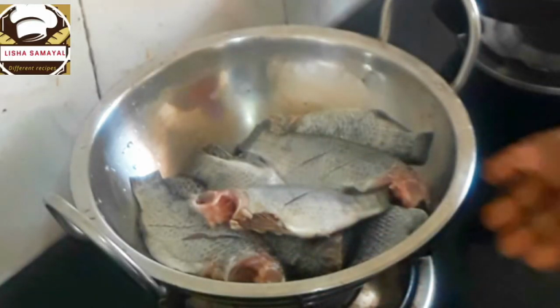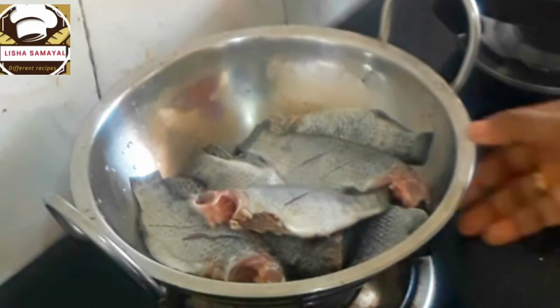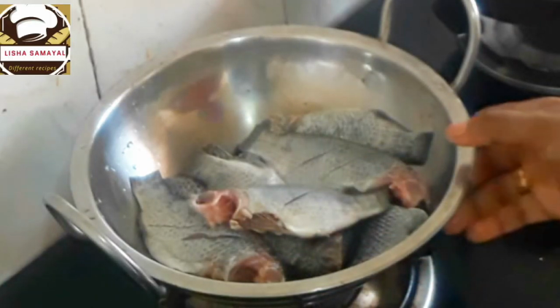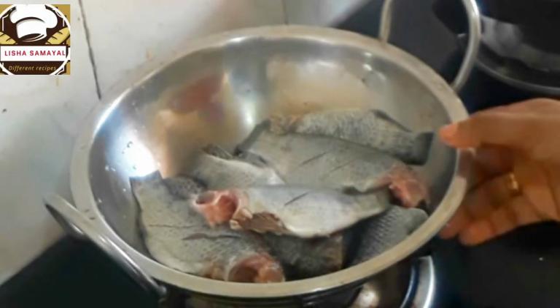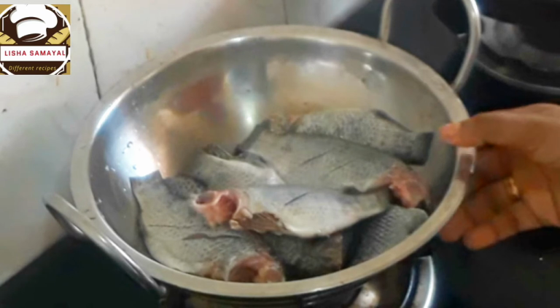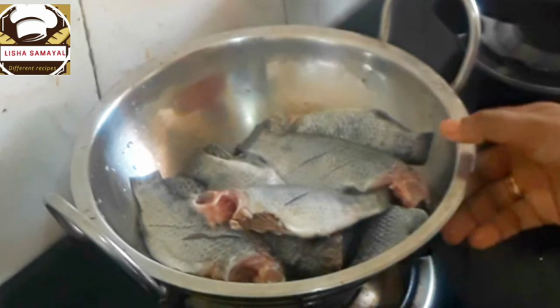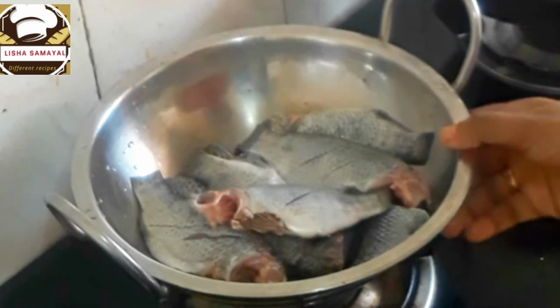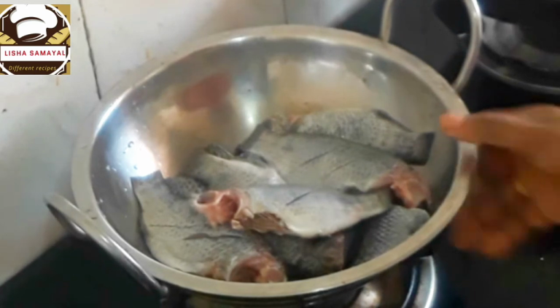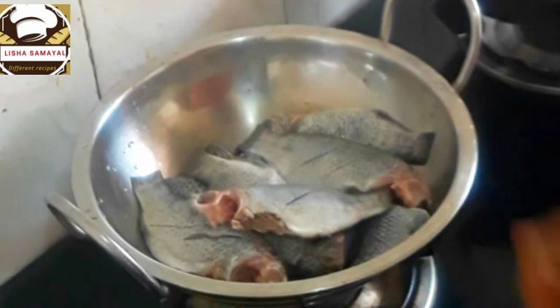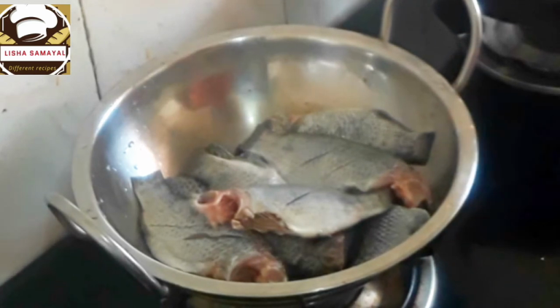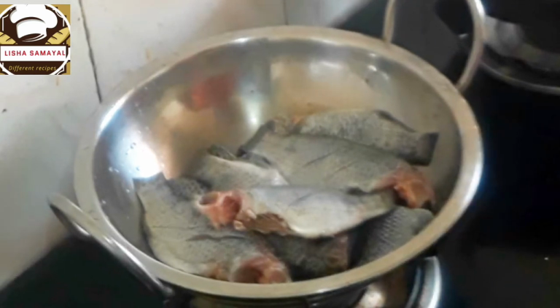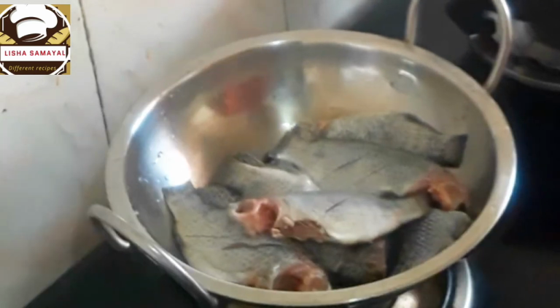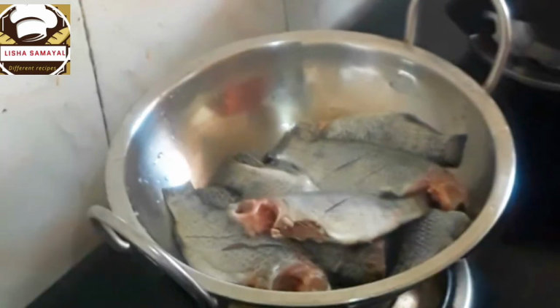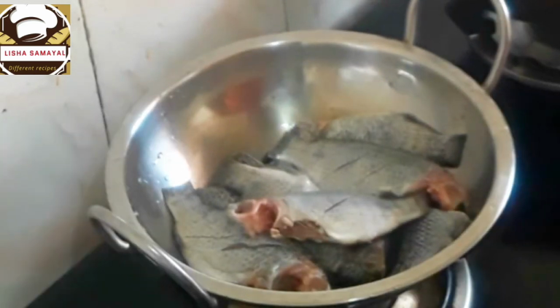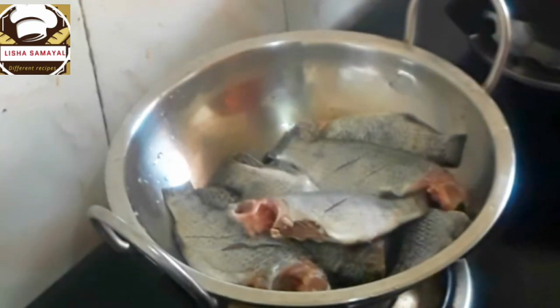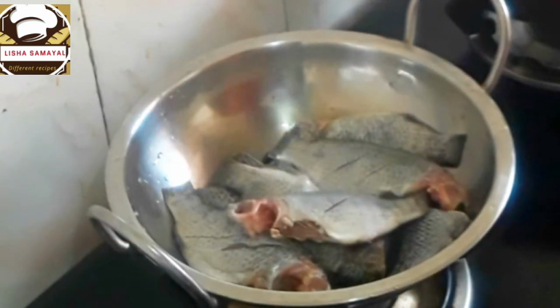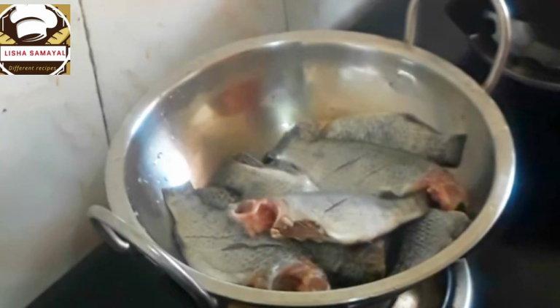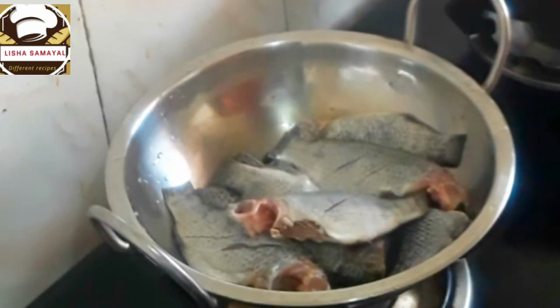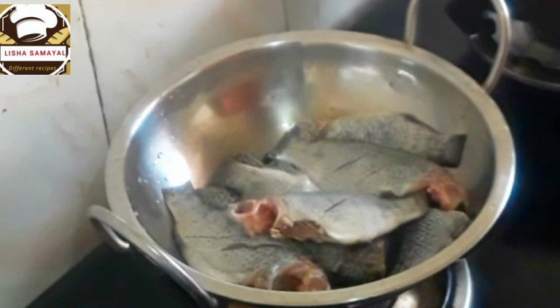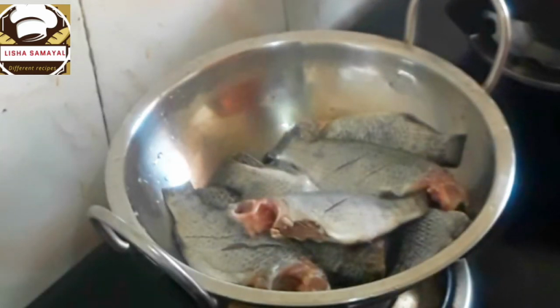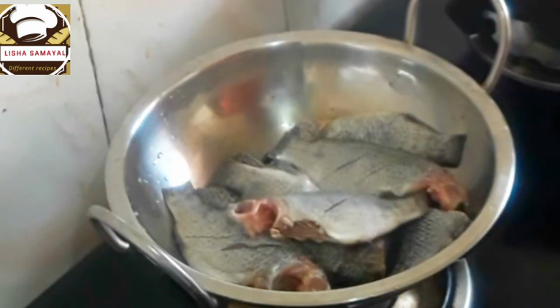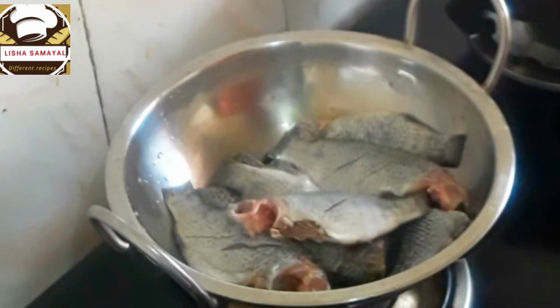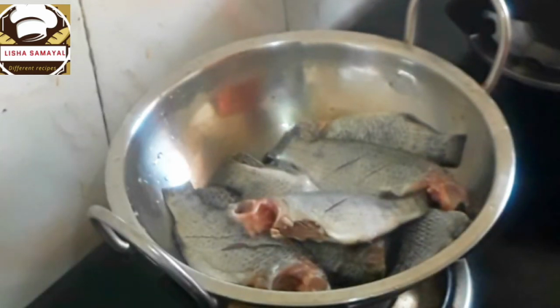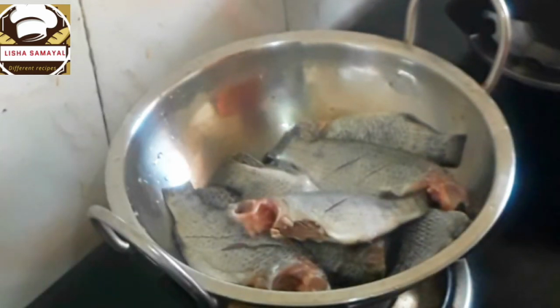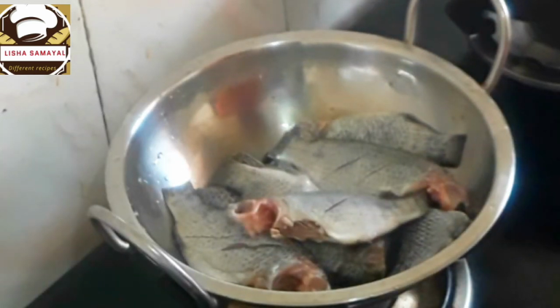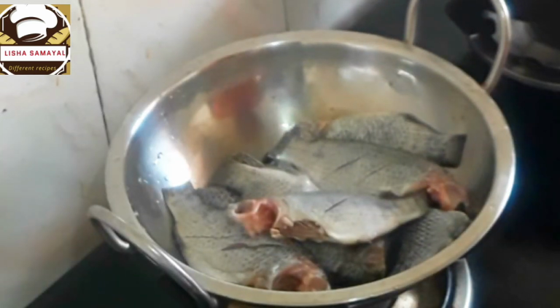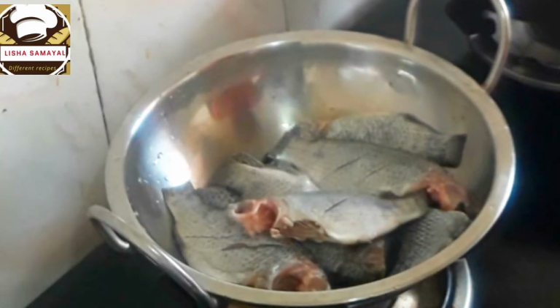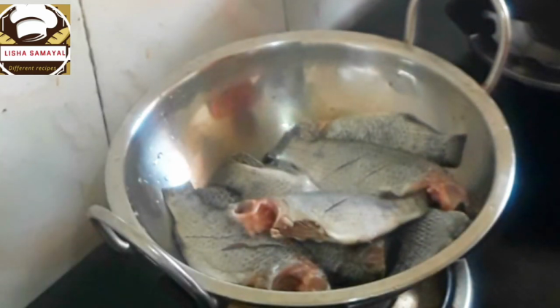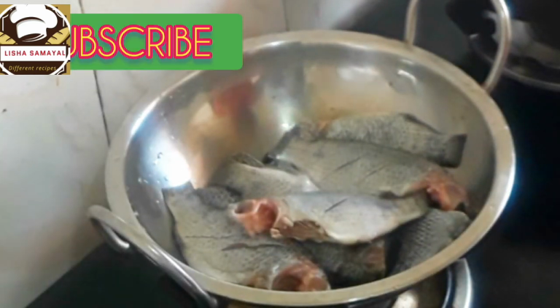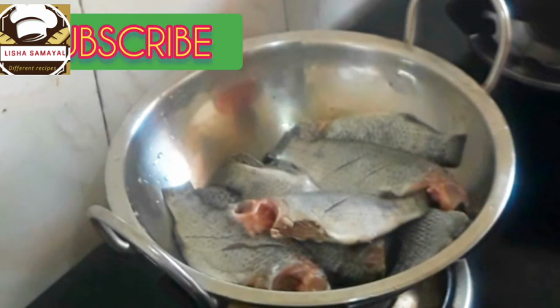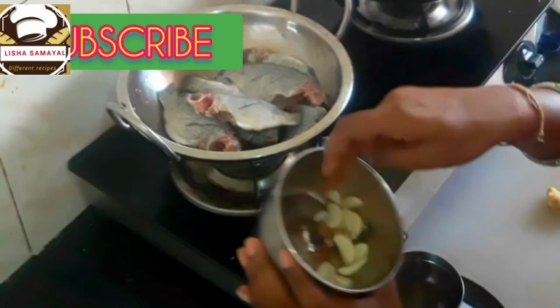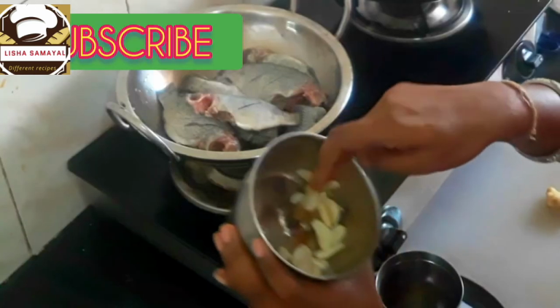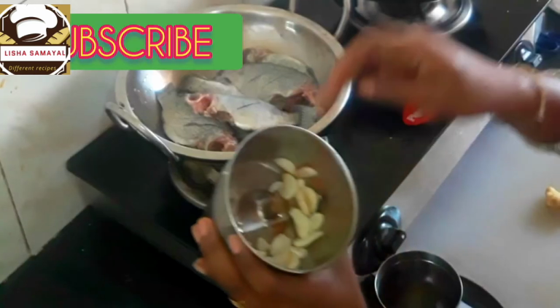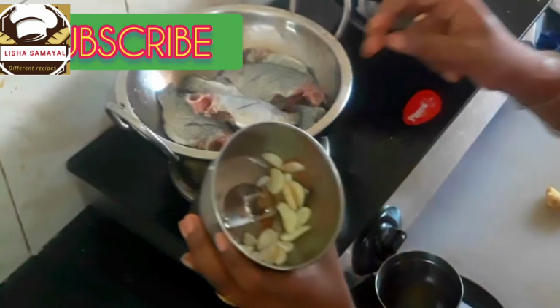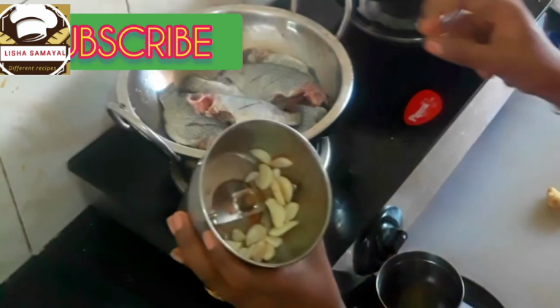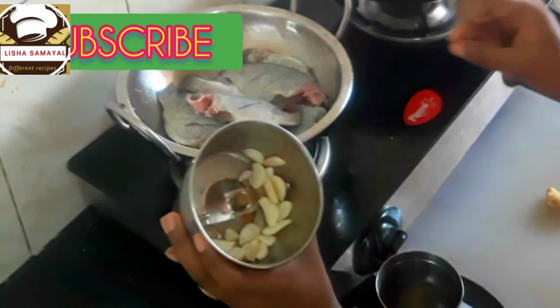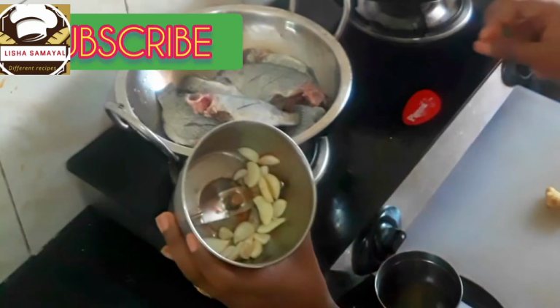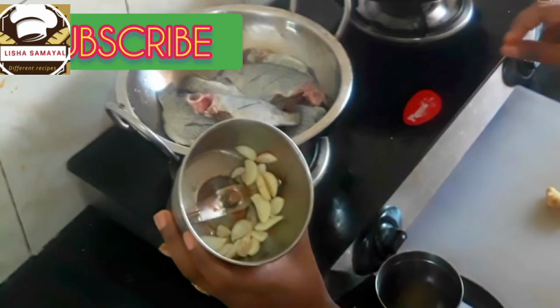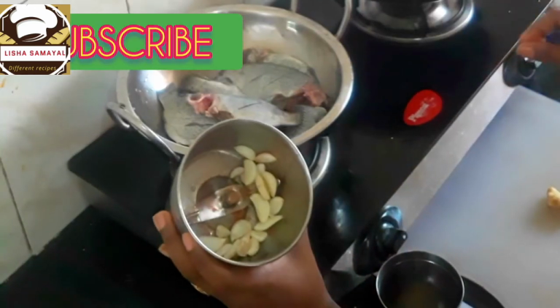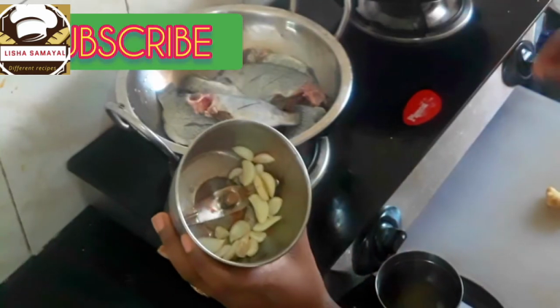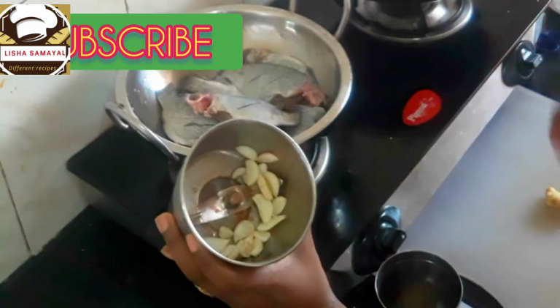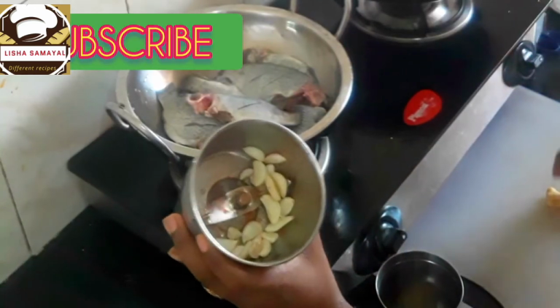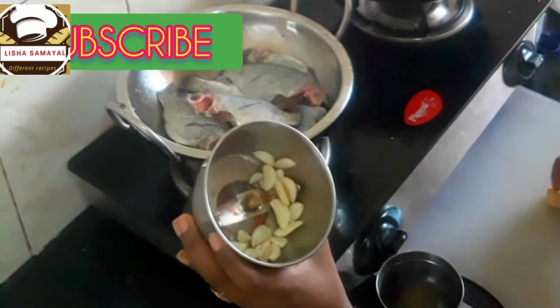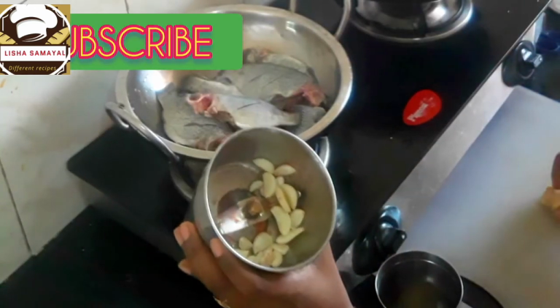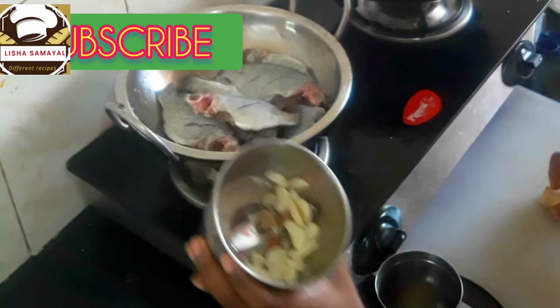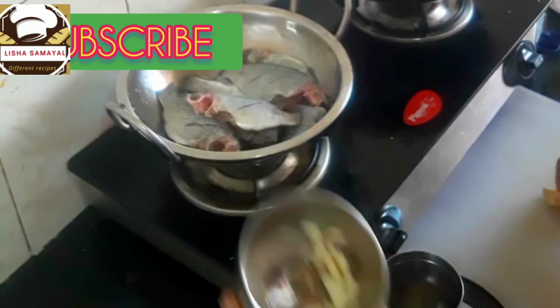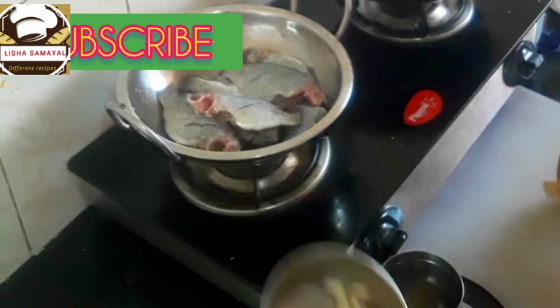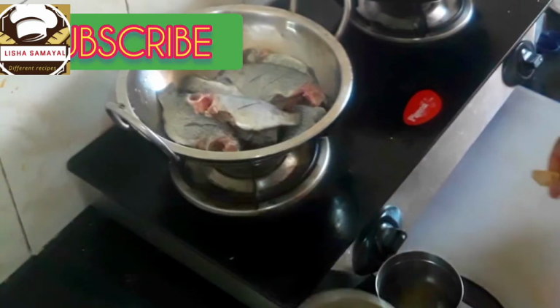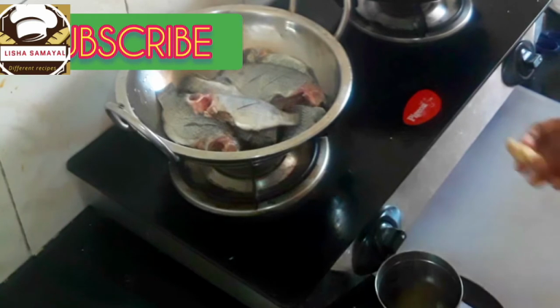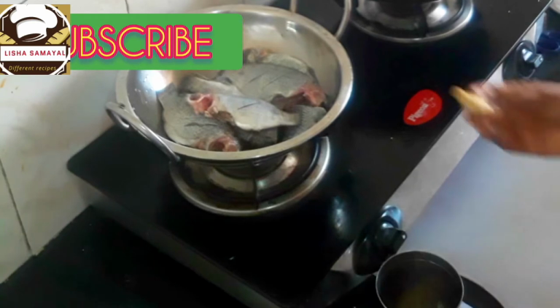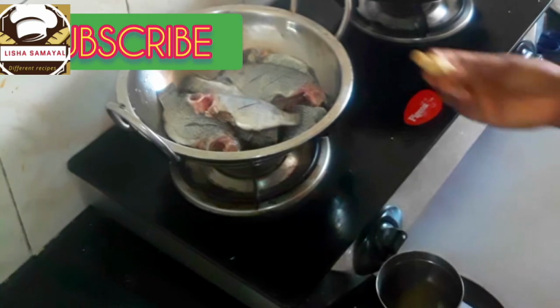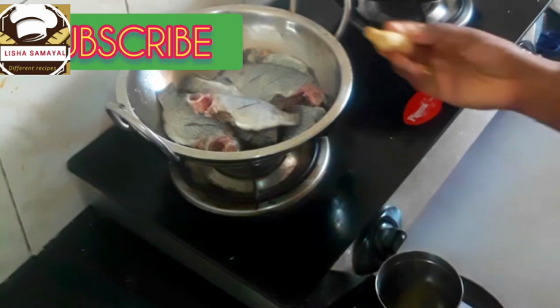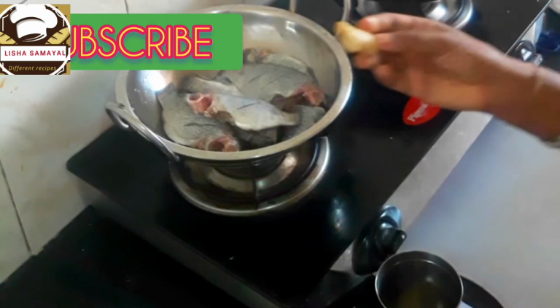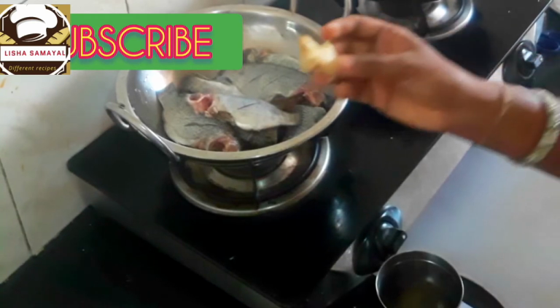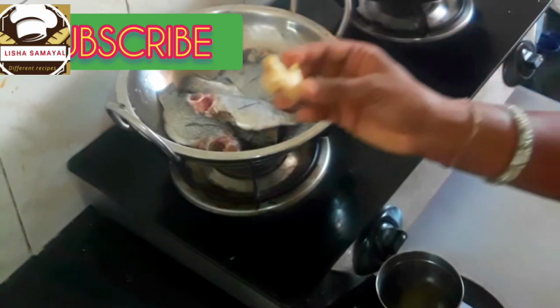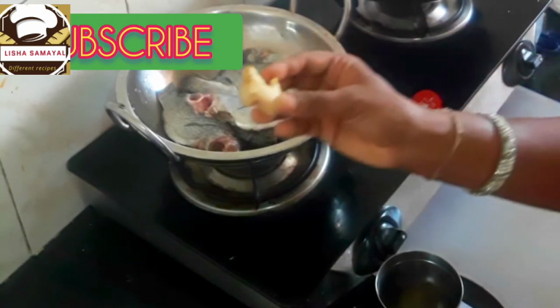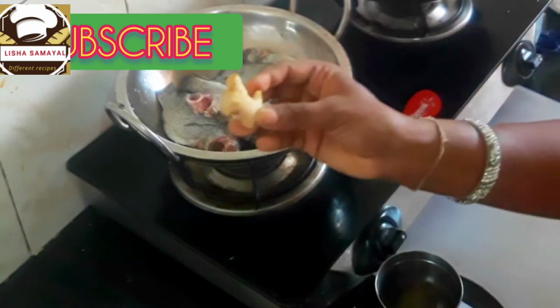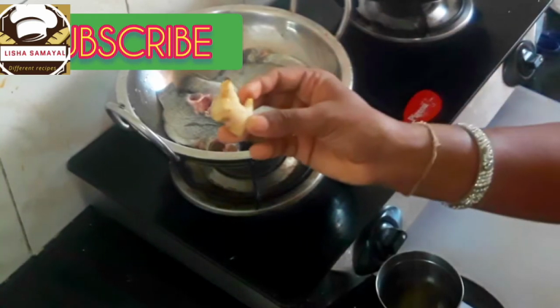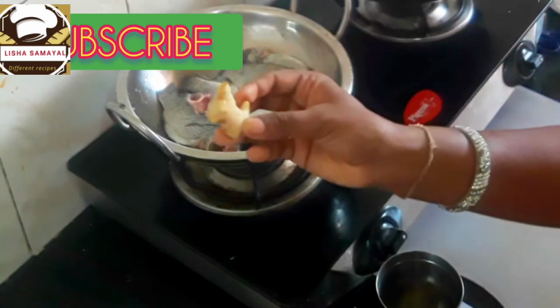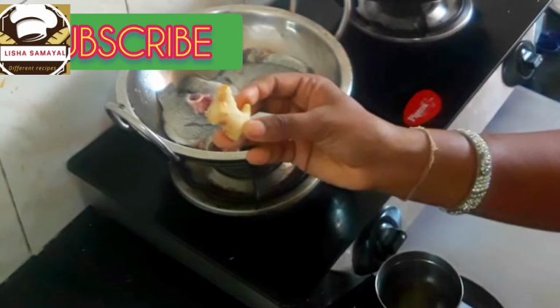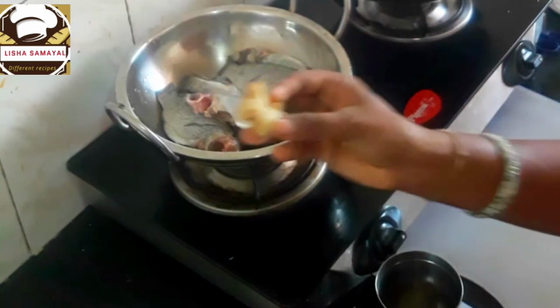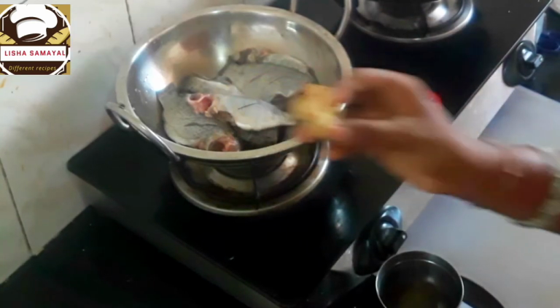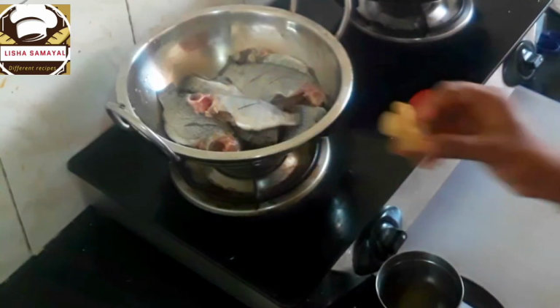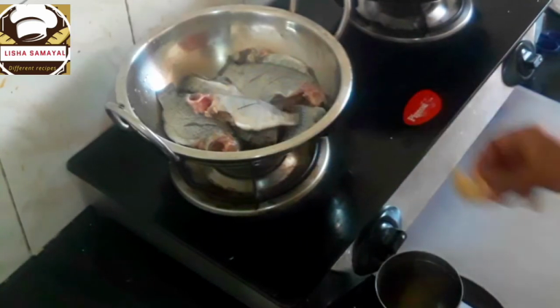I will clean the fish. Then I will put a little bit of masala.